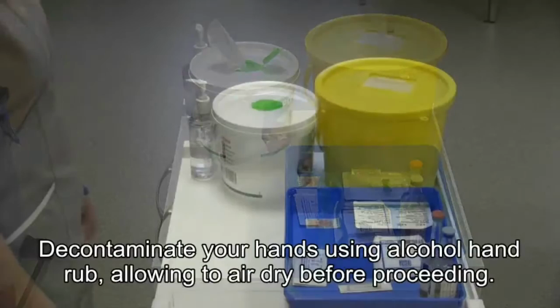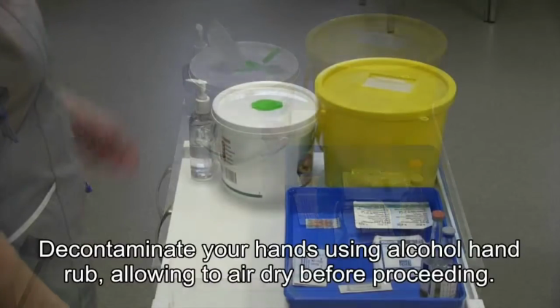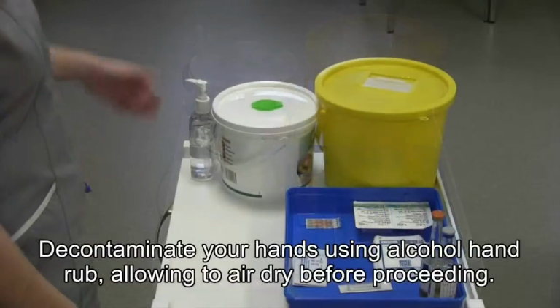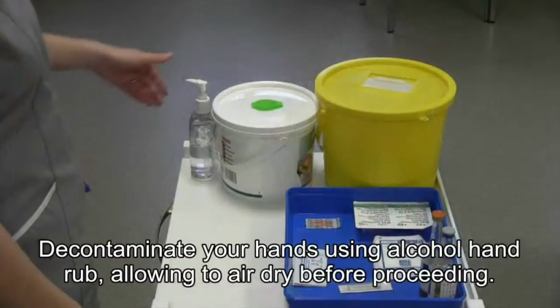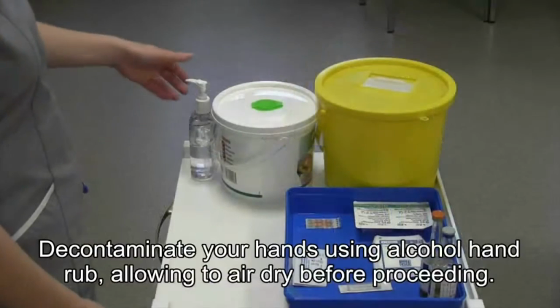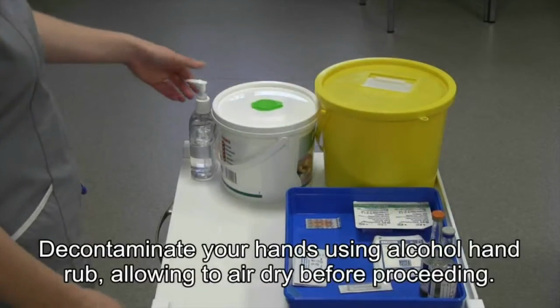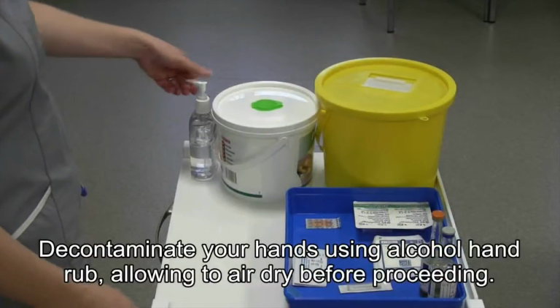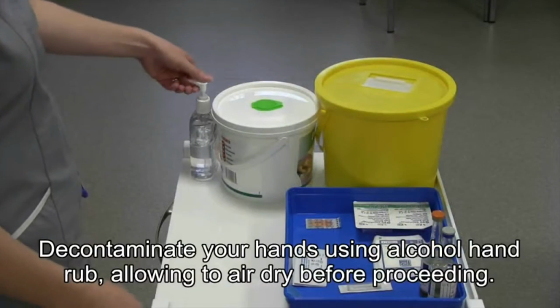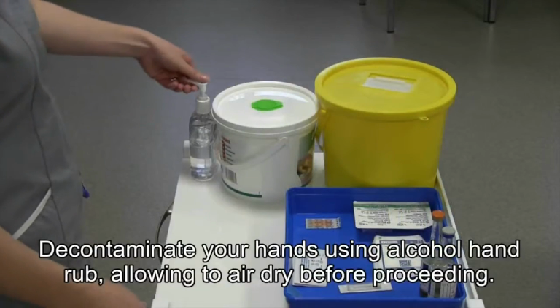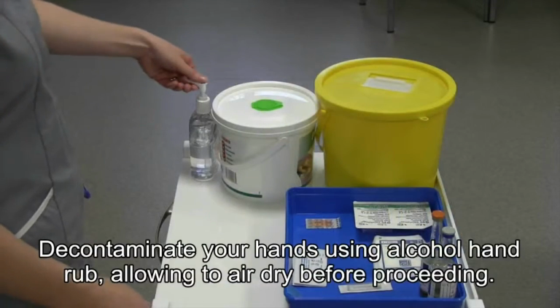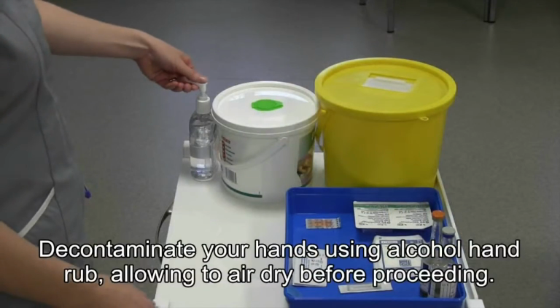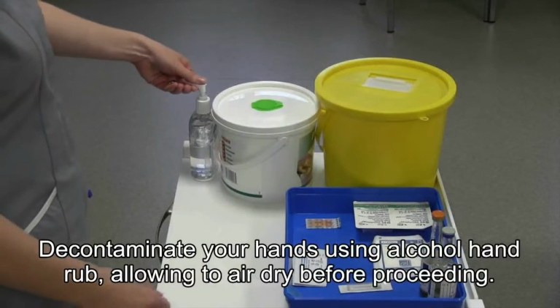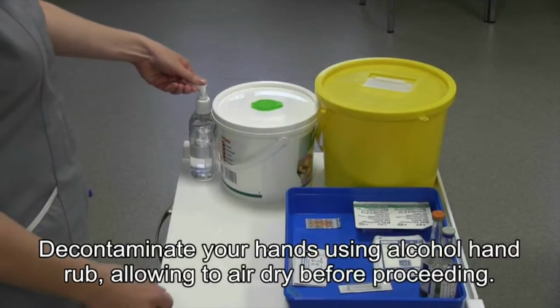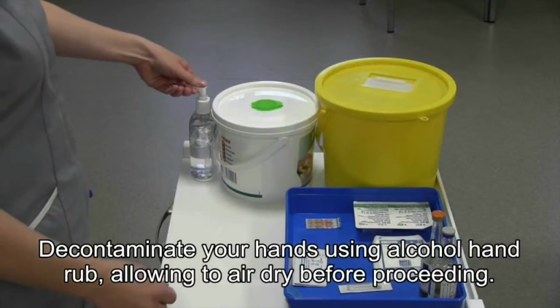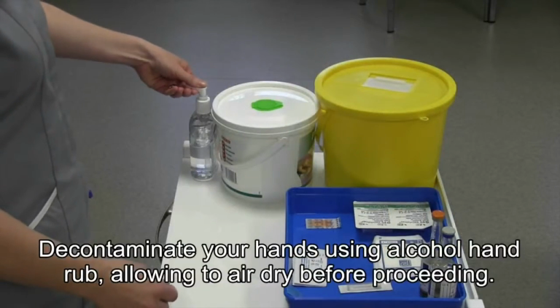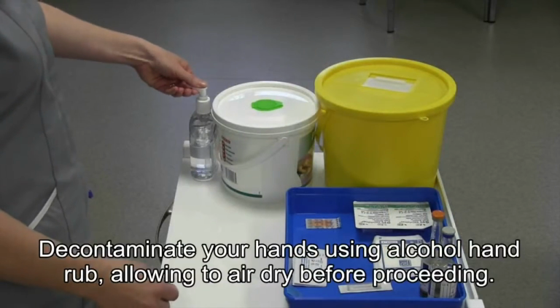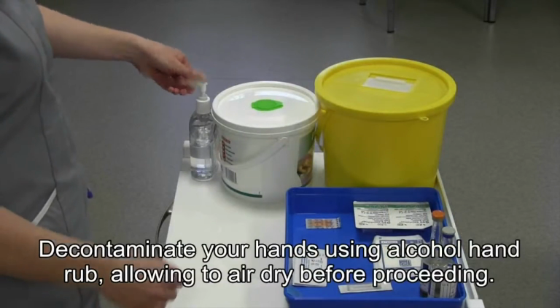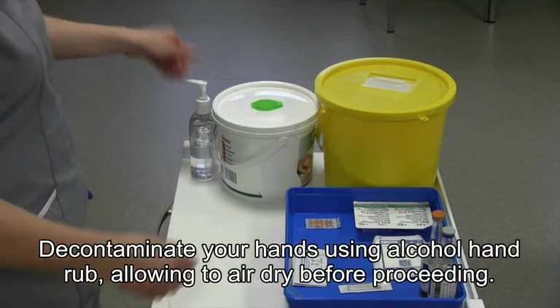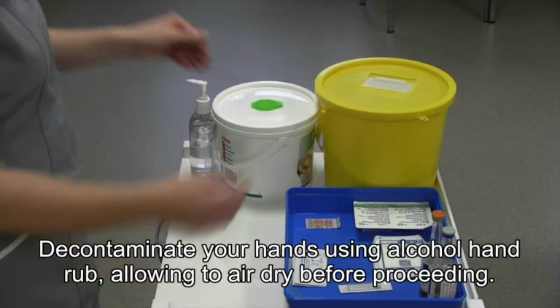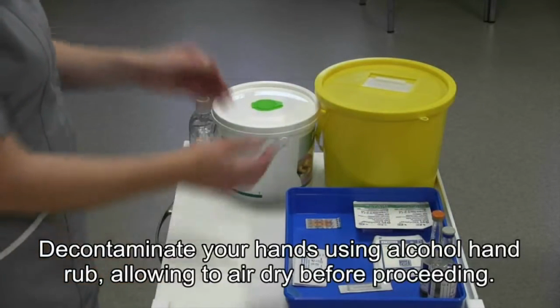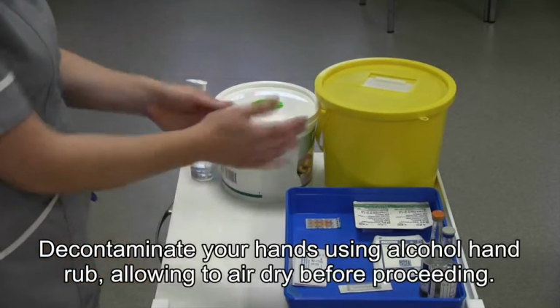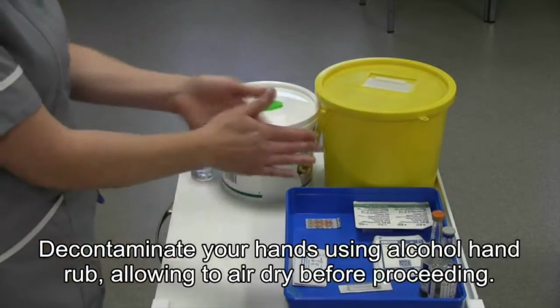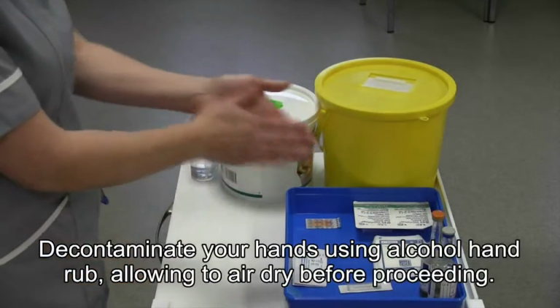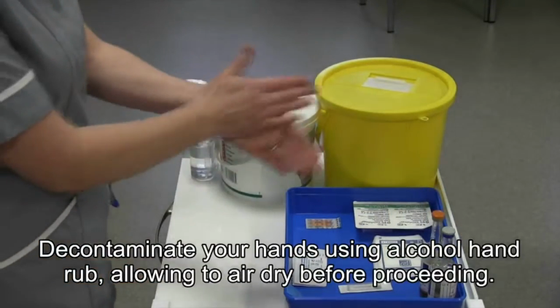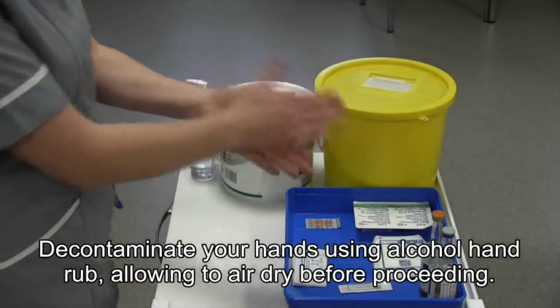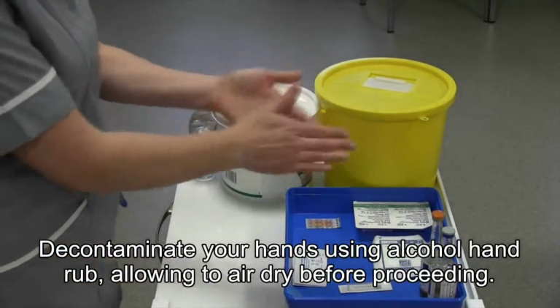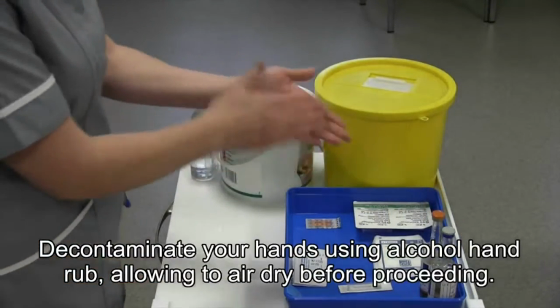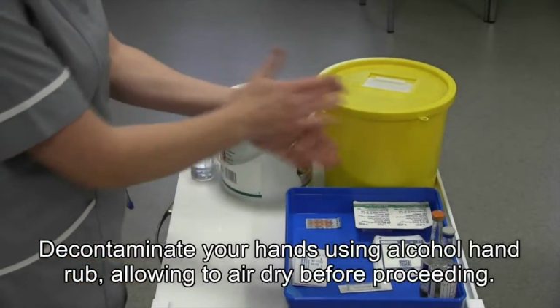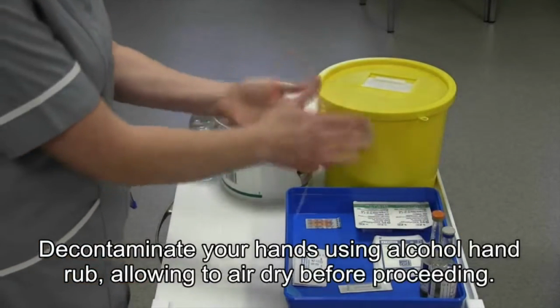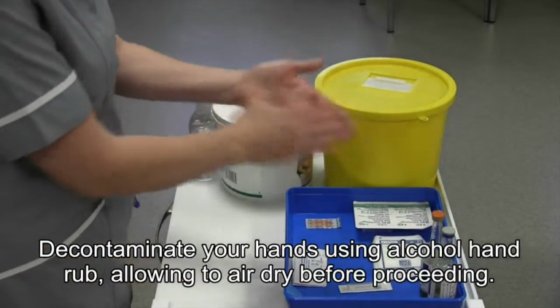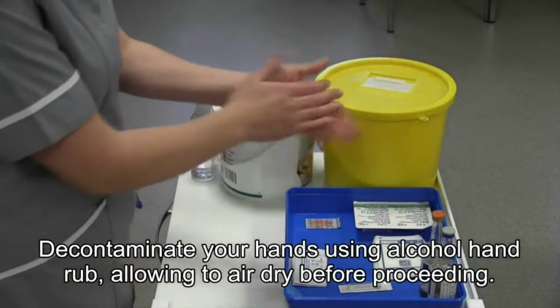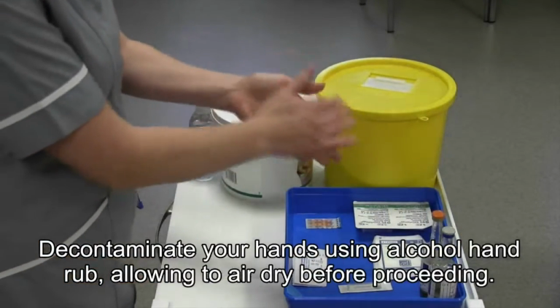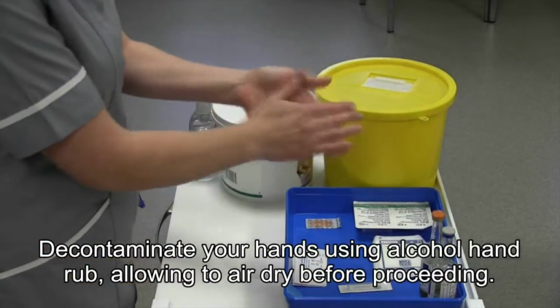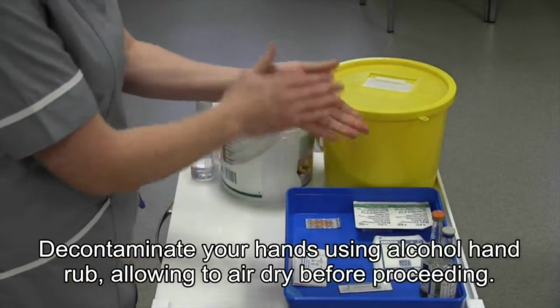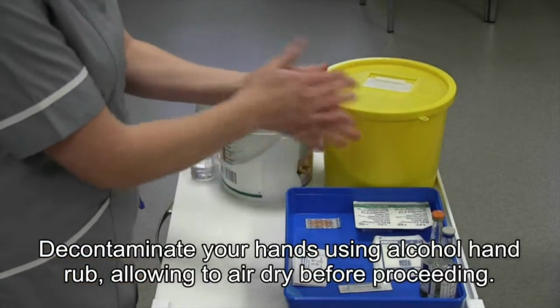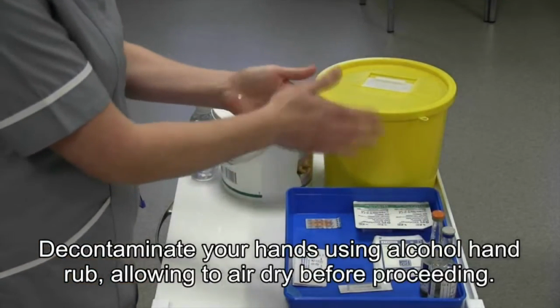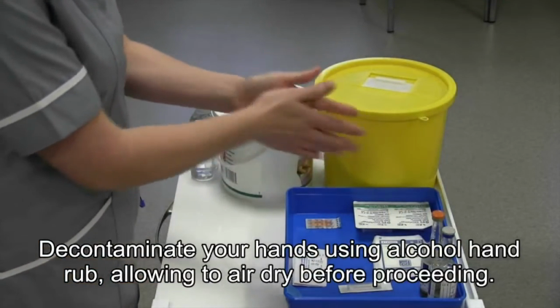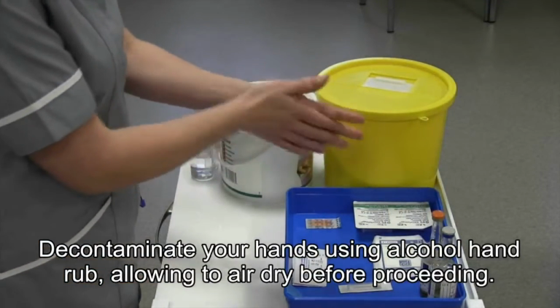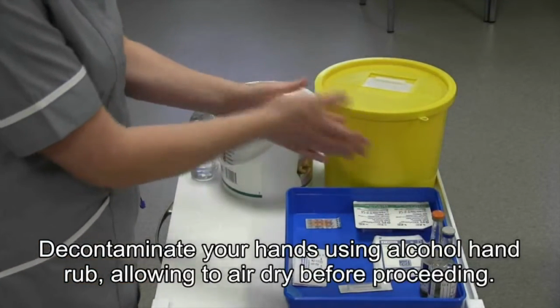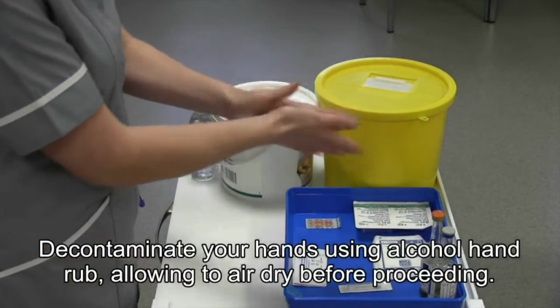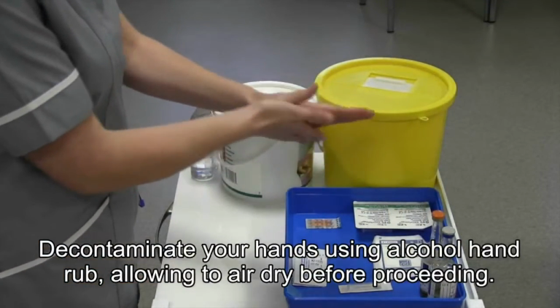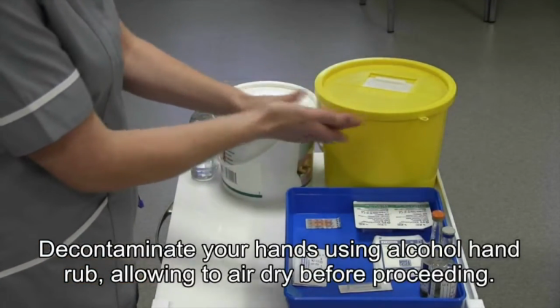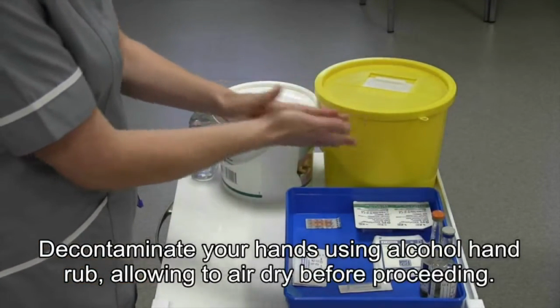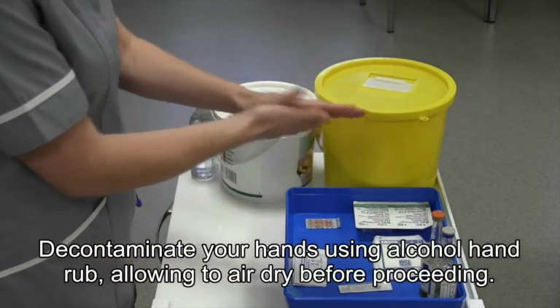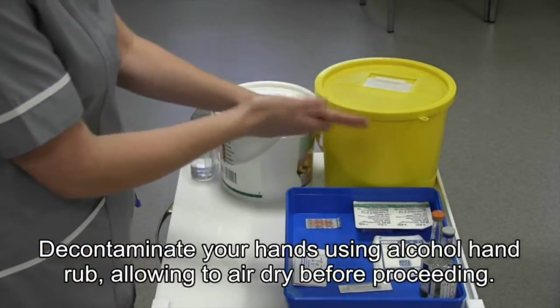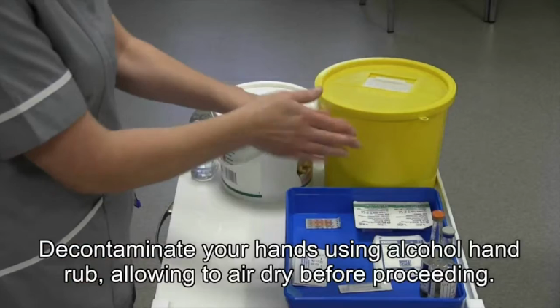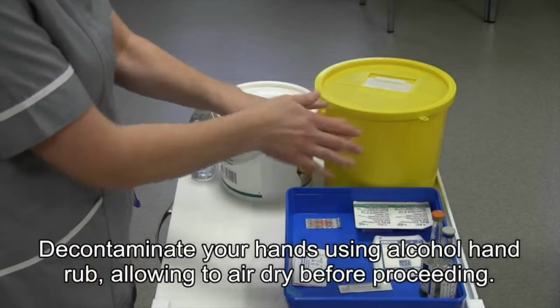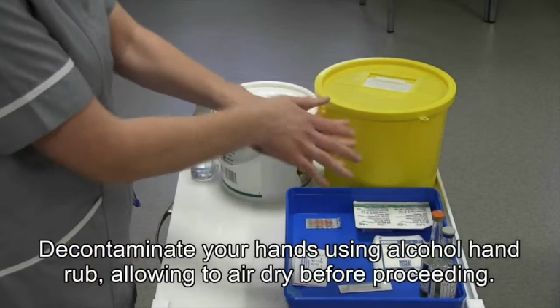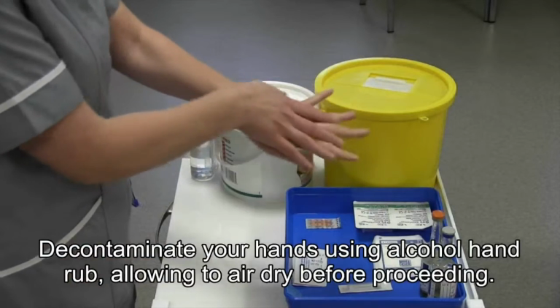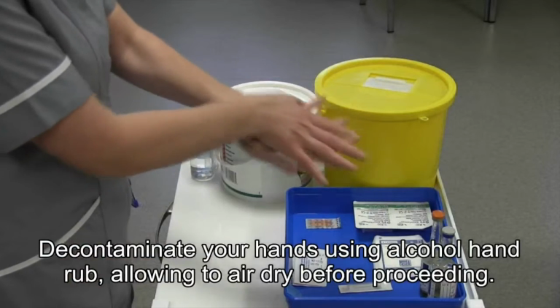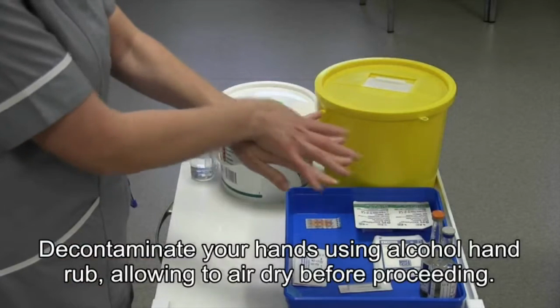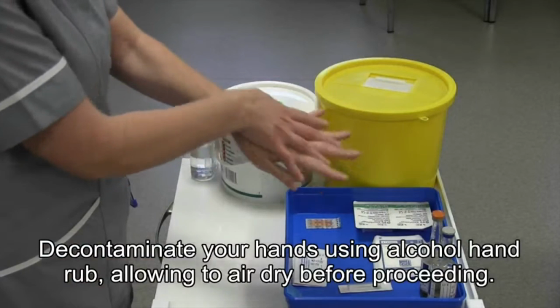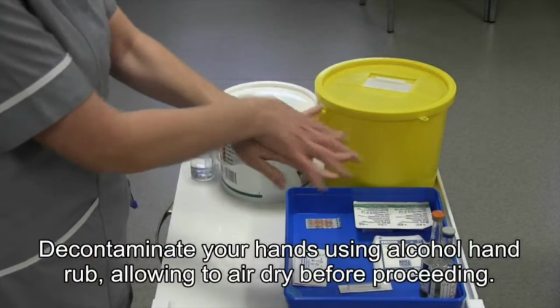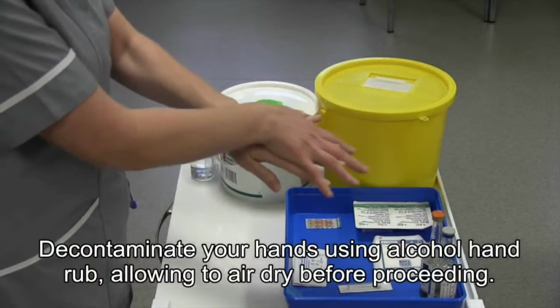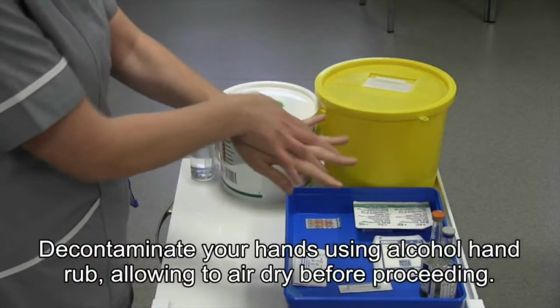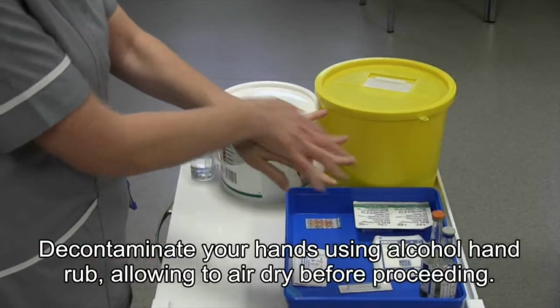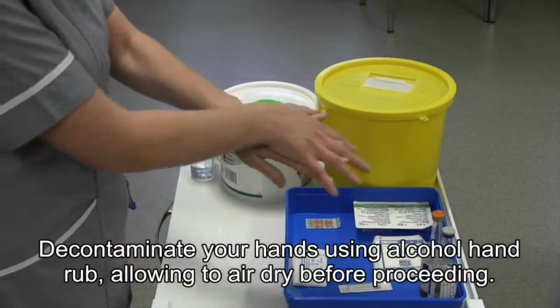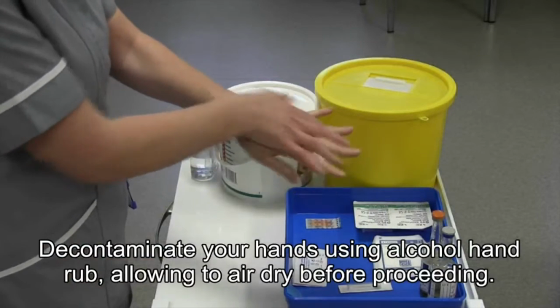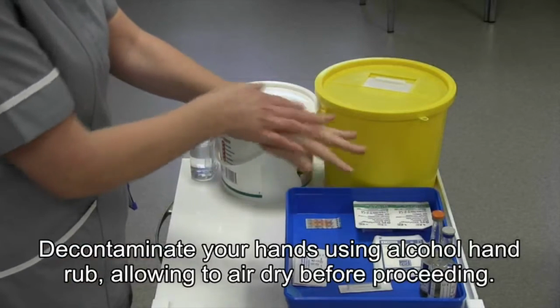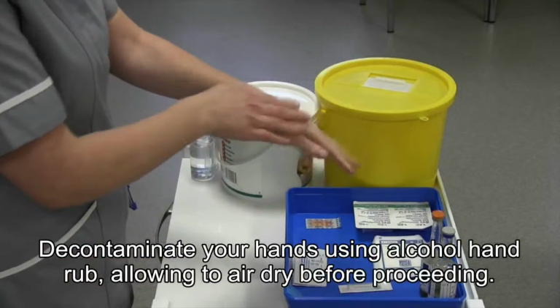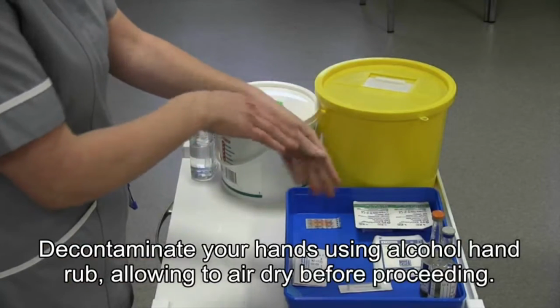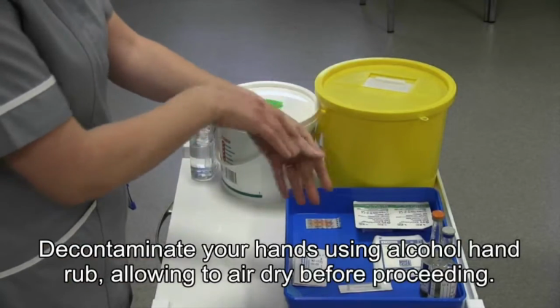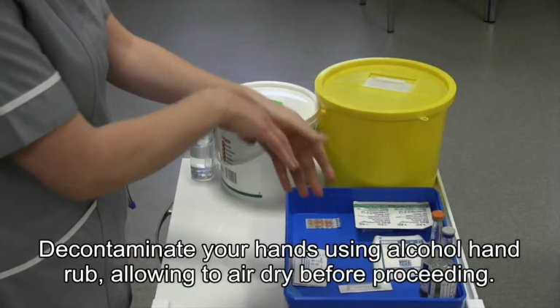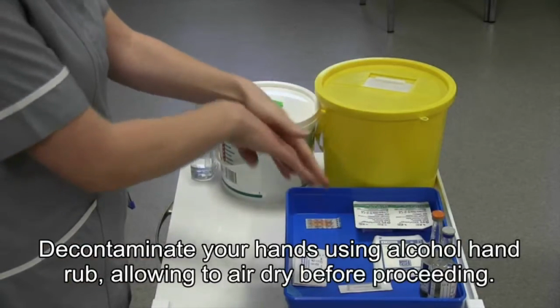Next, decontaminate your hands using alcohol hand rub, allowing to air dry before proceeding.